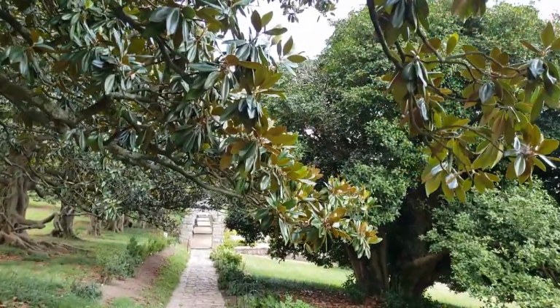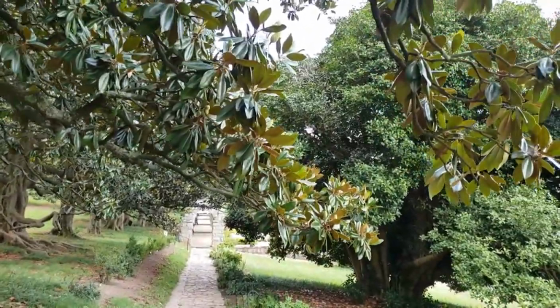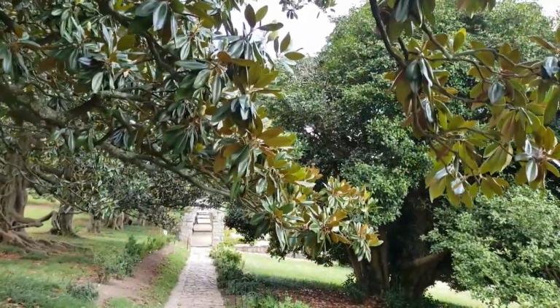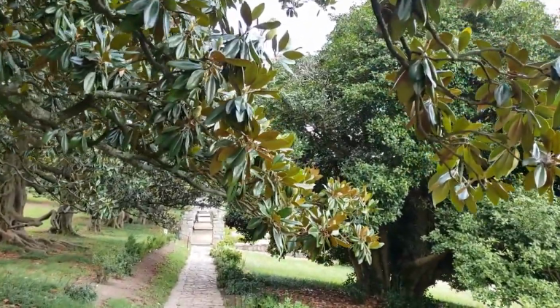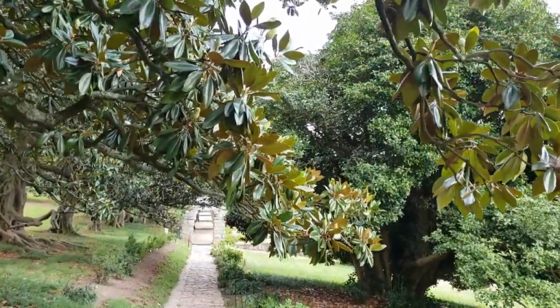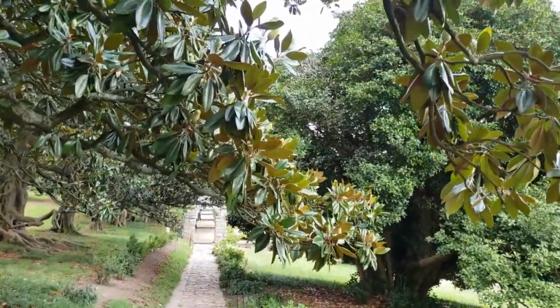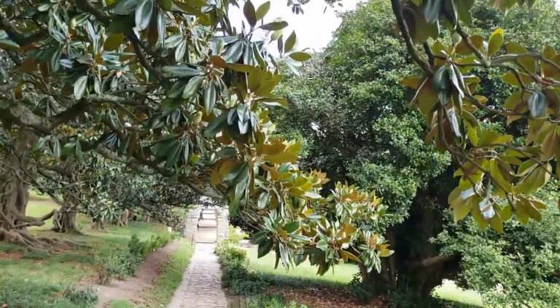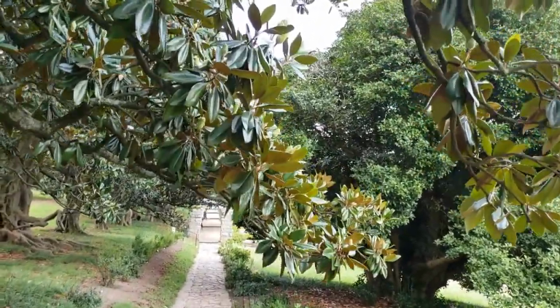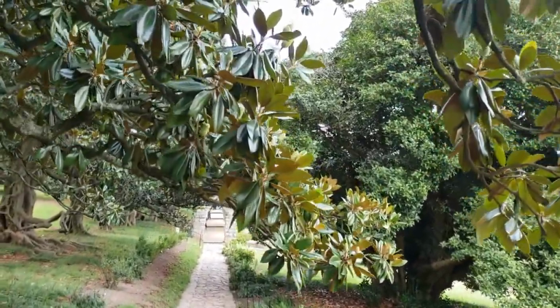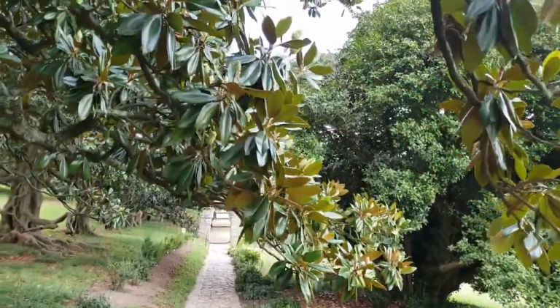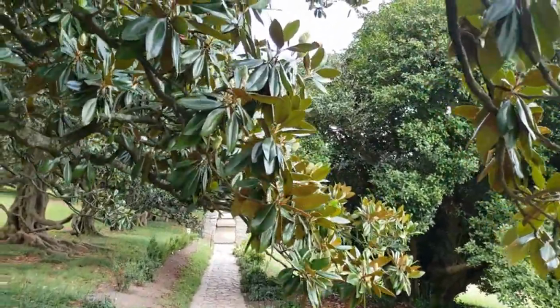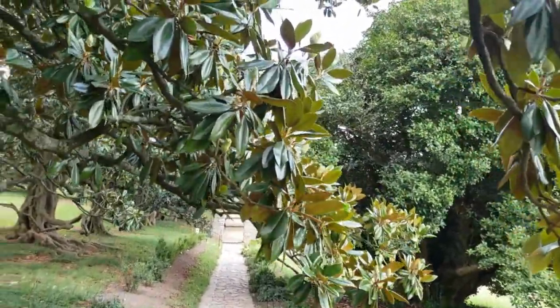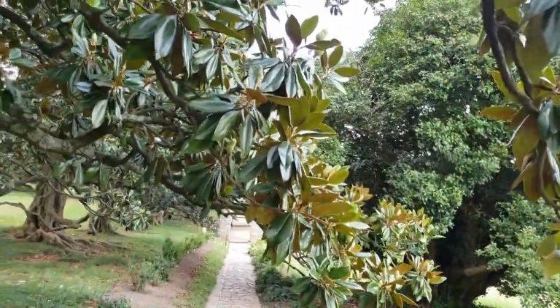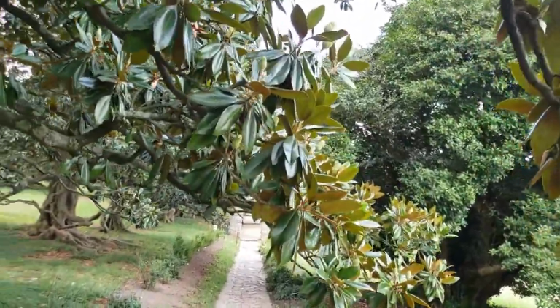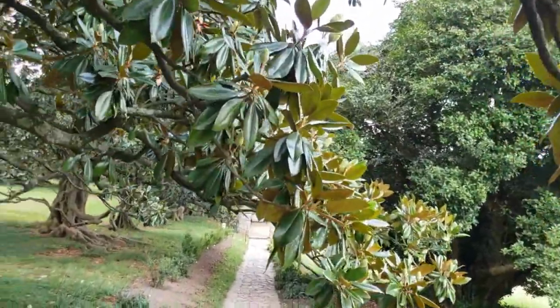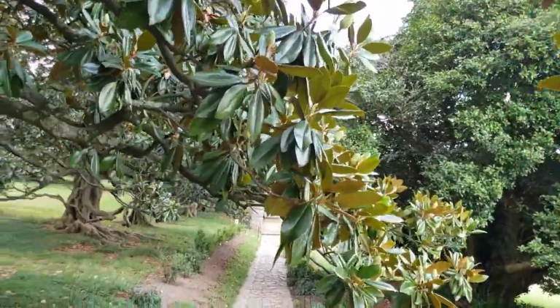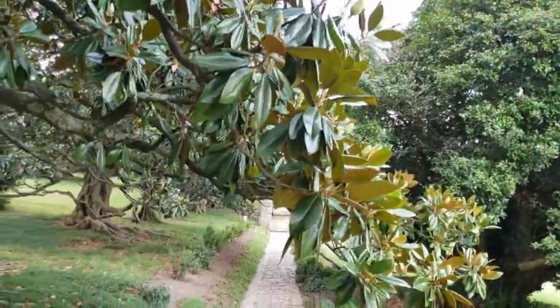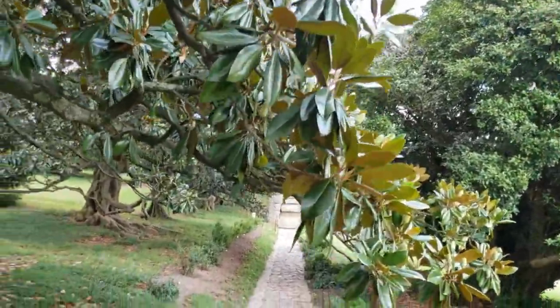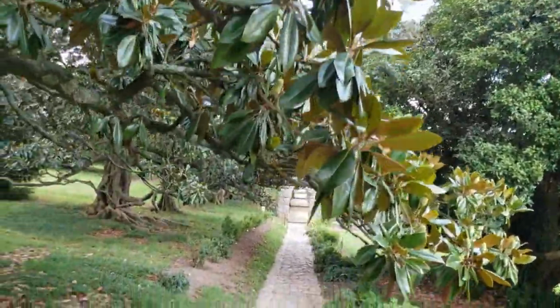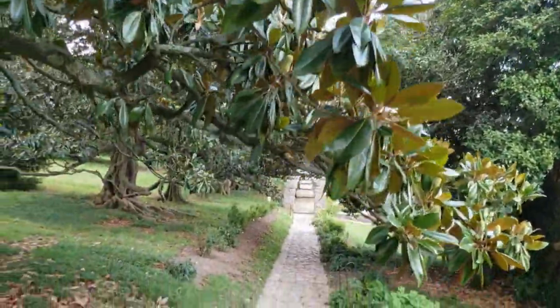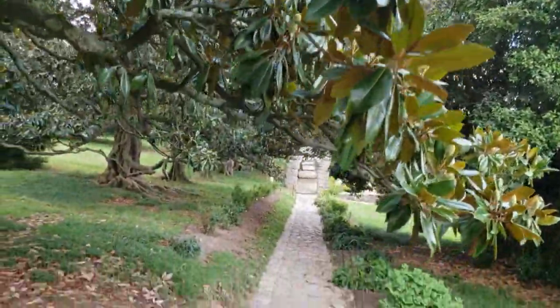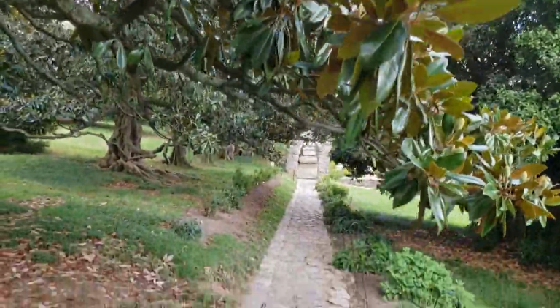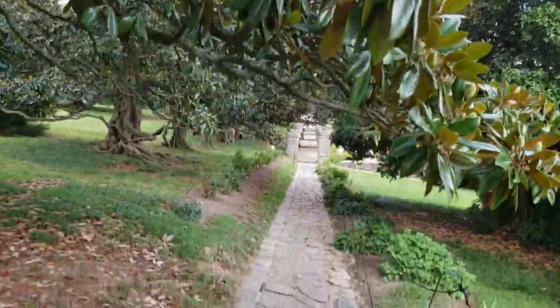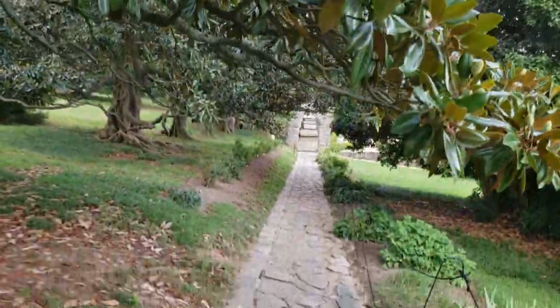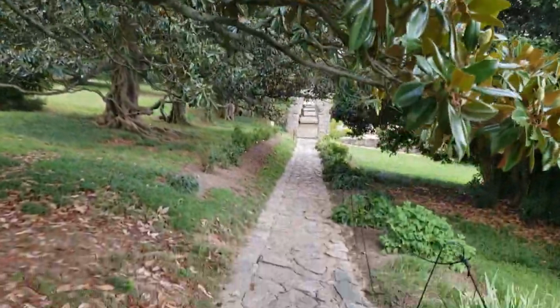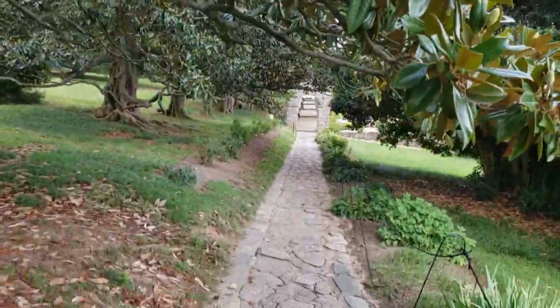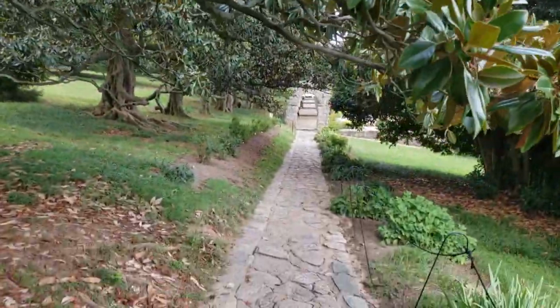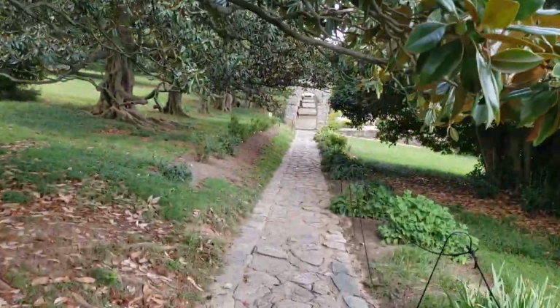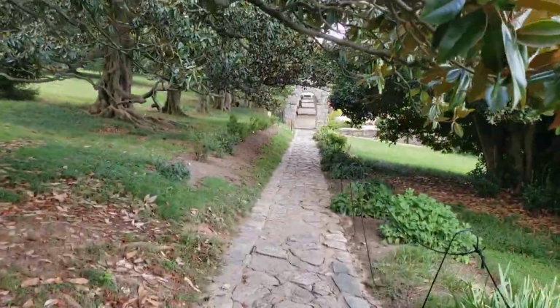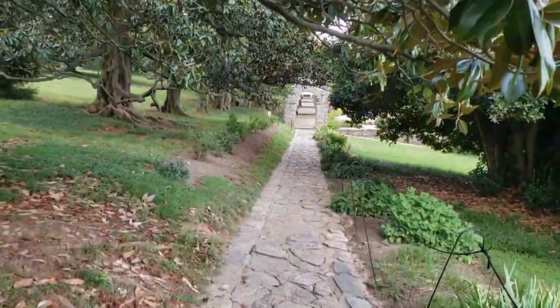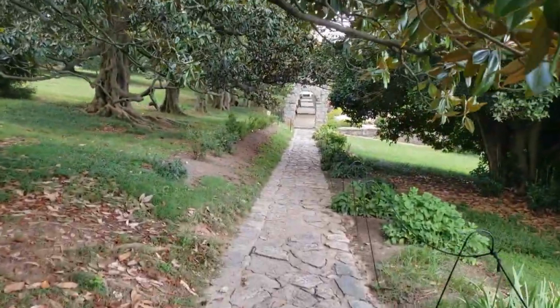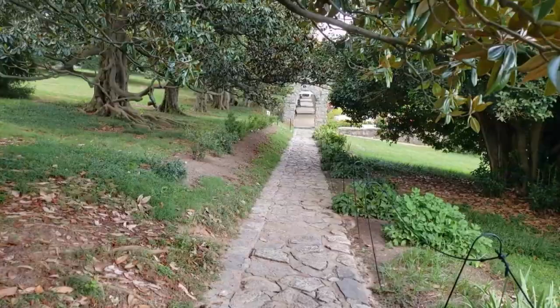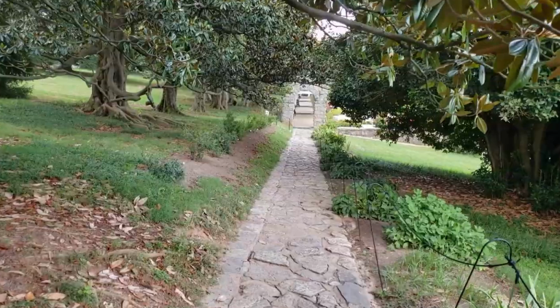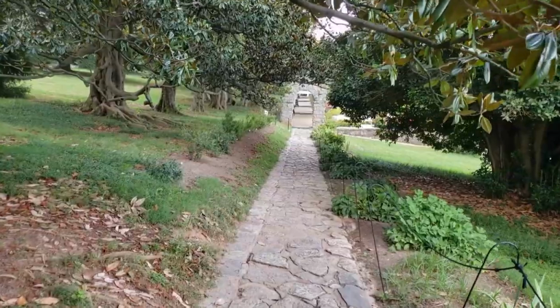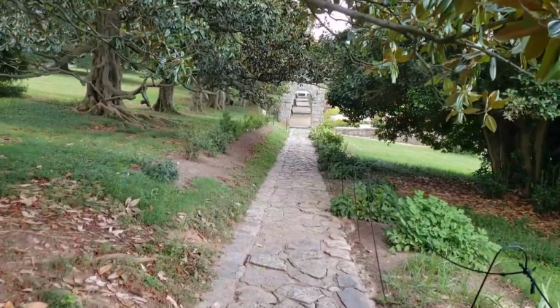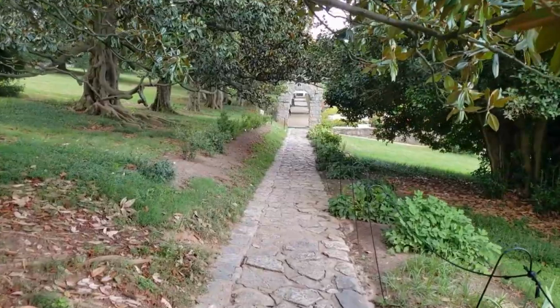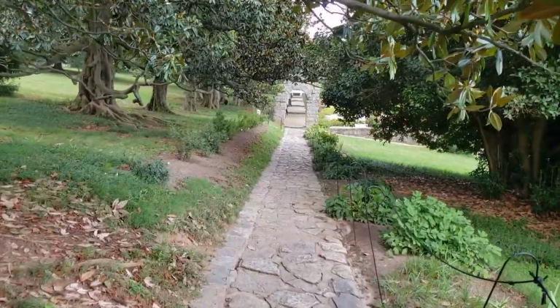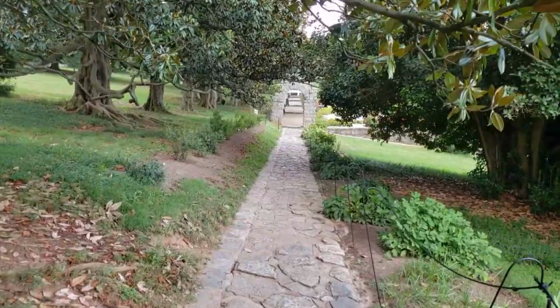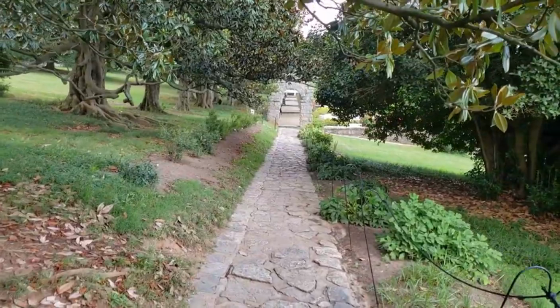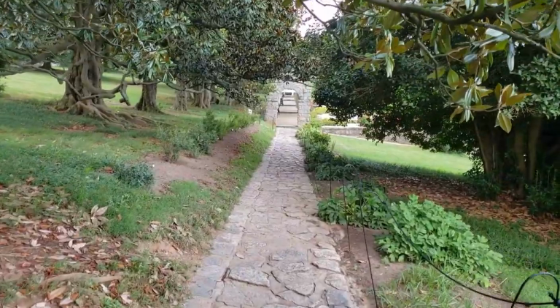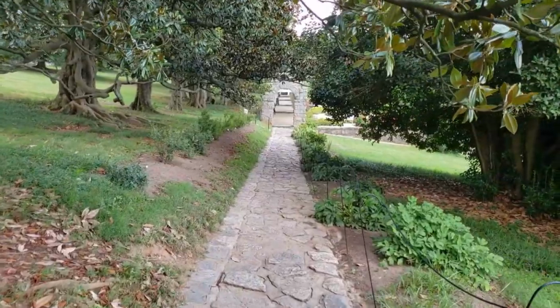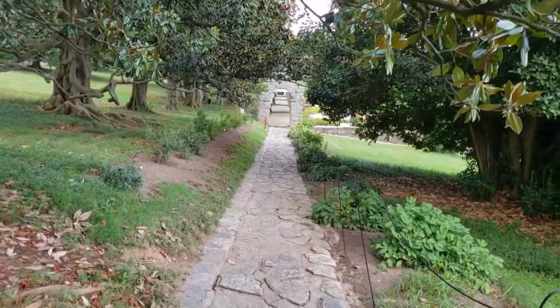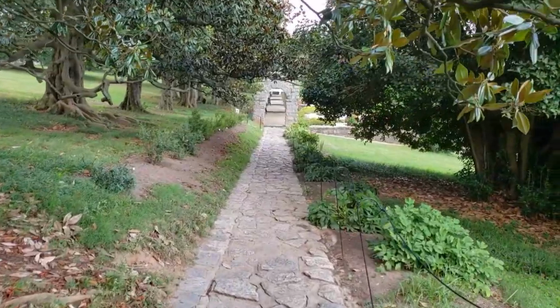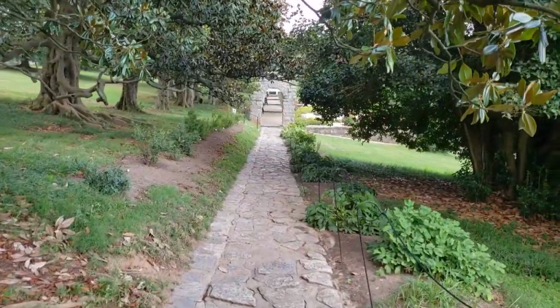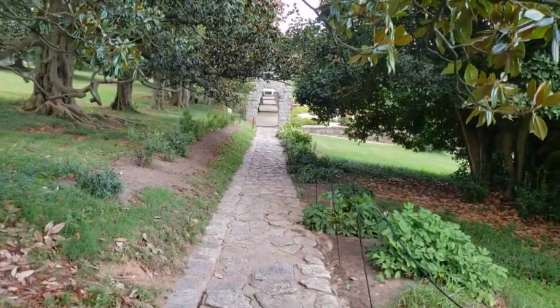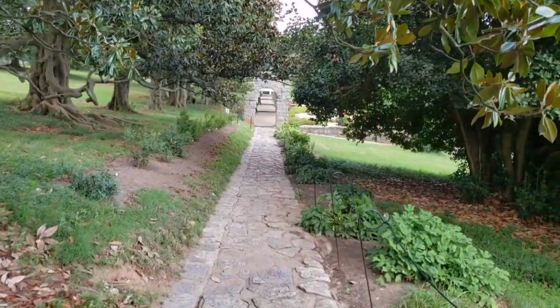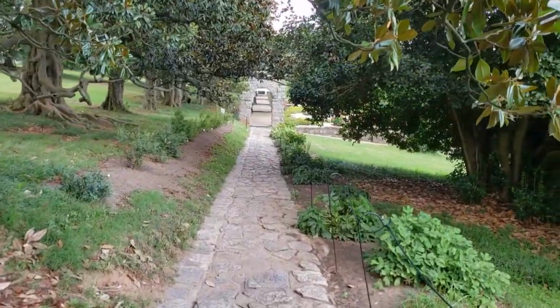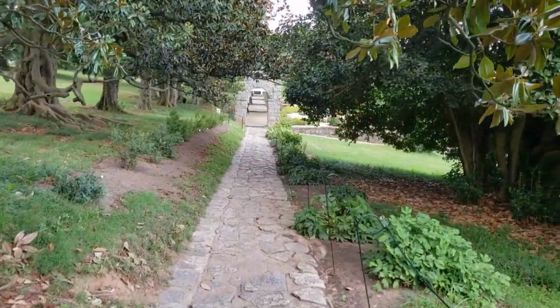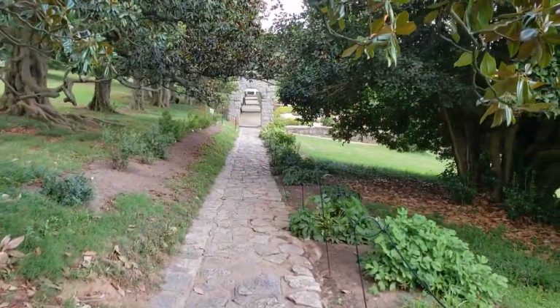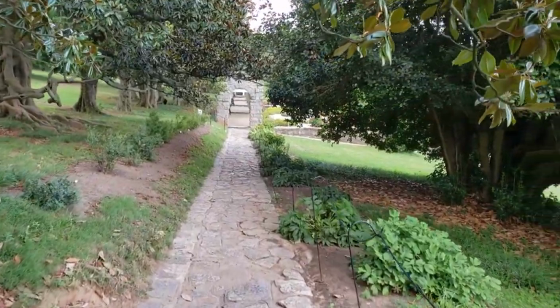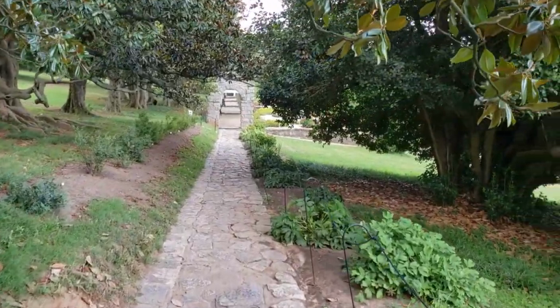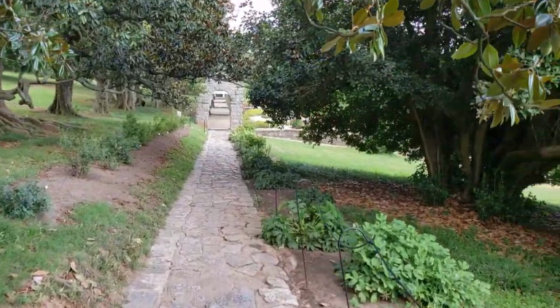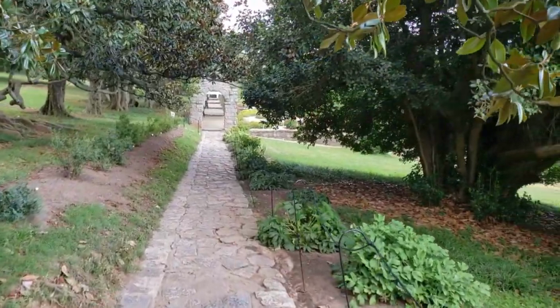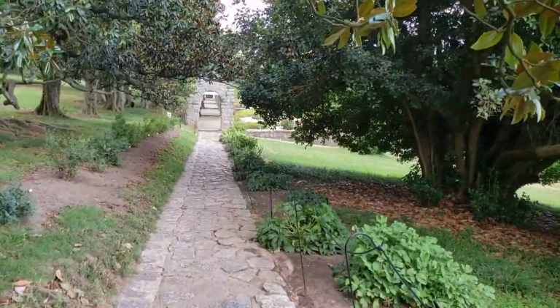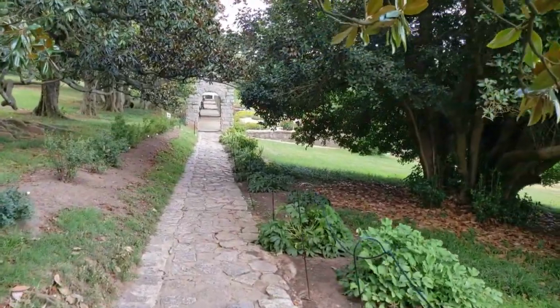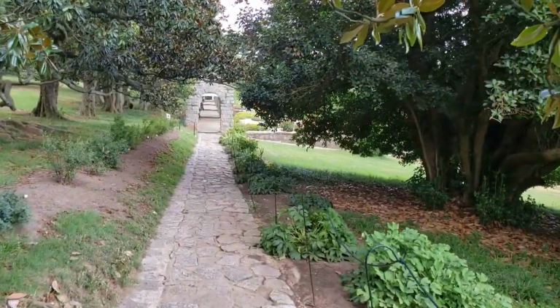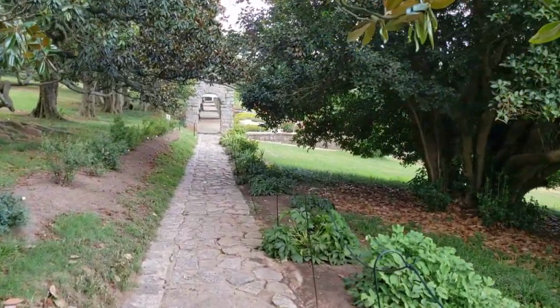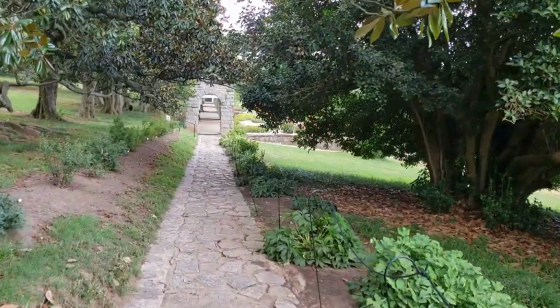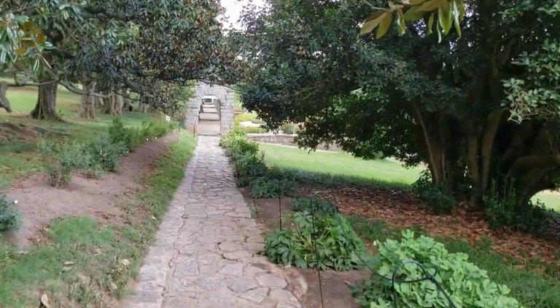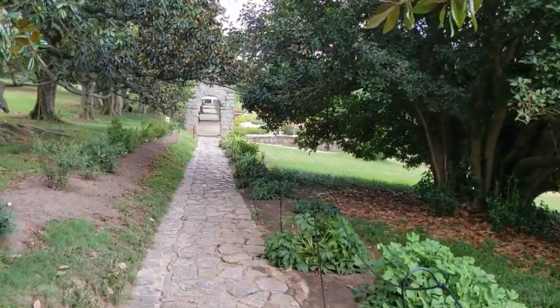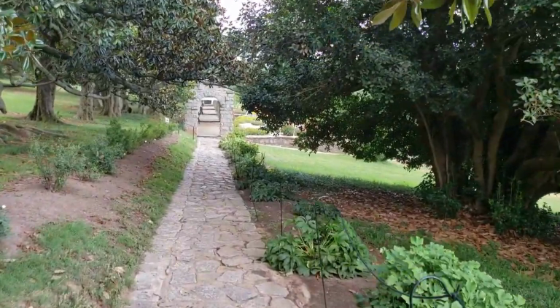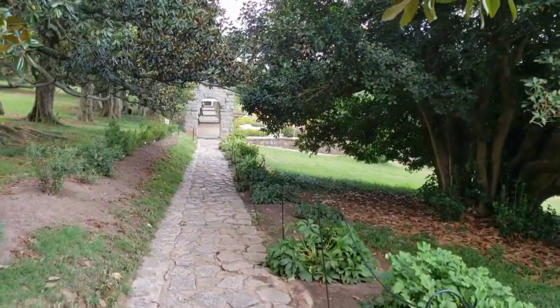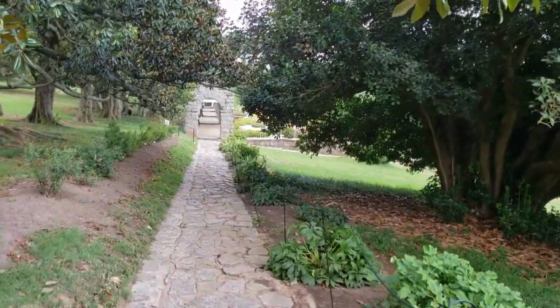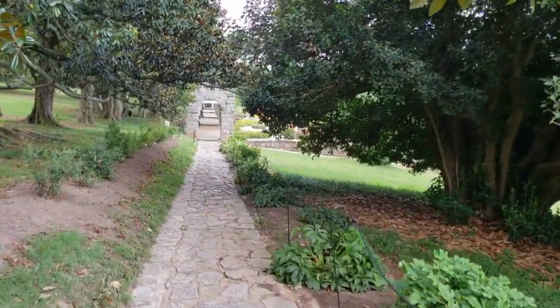The park itself is located in Richmond, Virginia. The park has numerous attractions. It's beautiful and worth checking out if you're in Richmond.